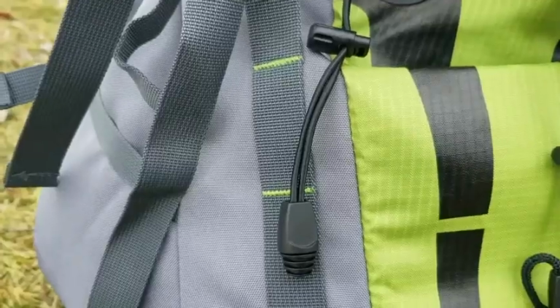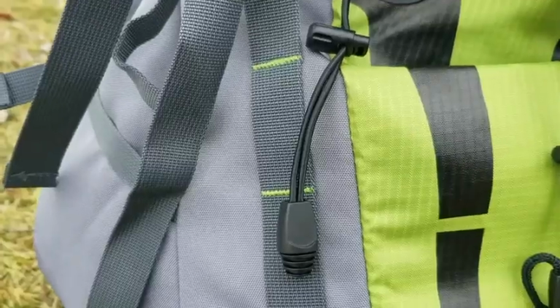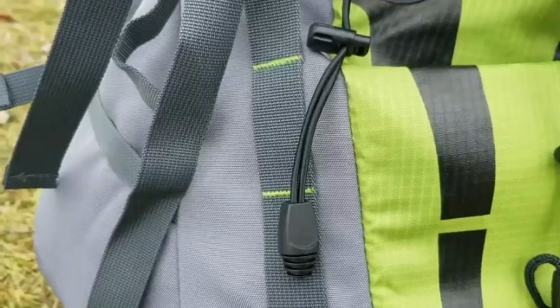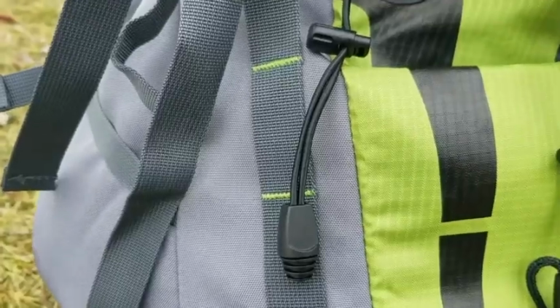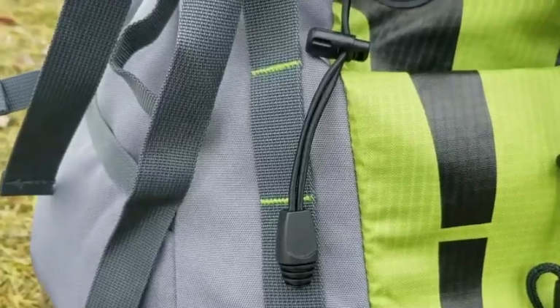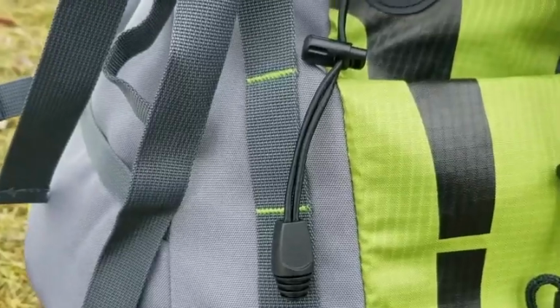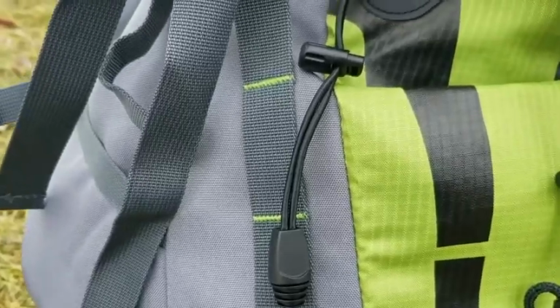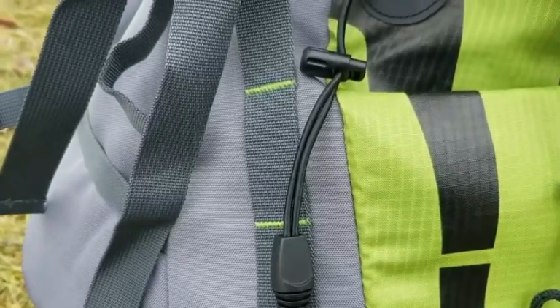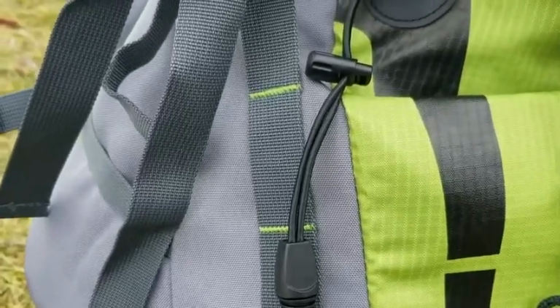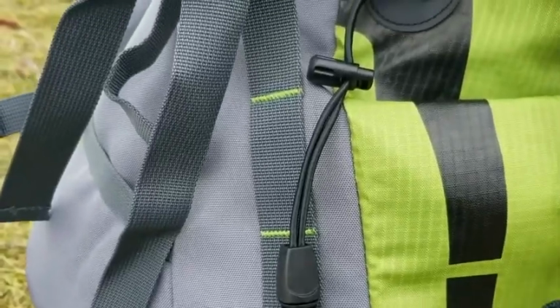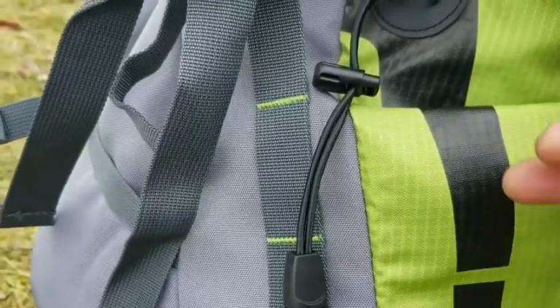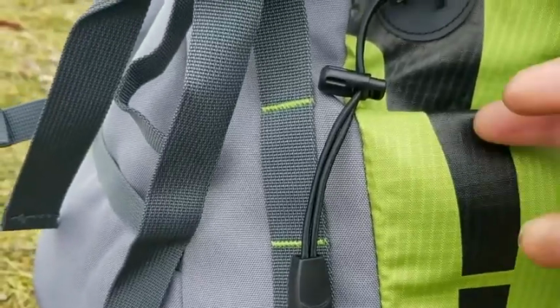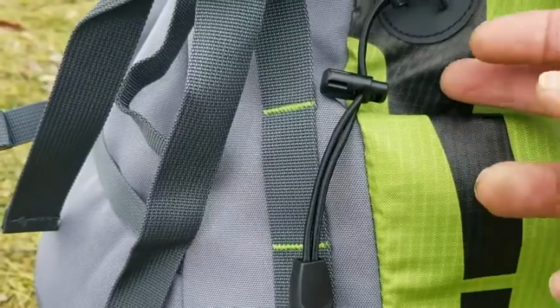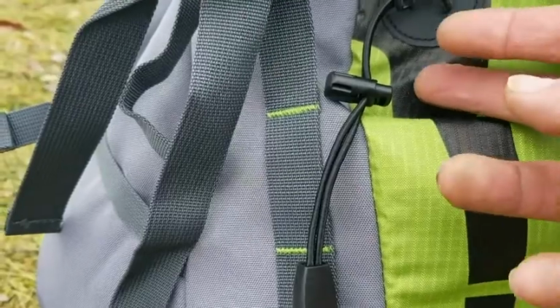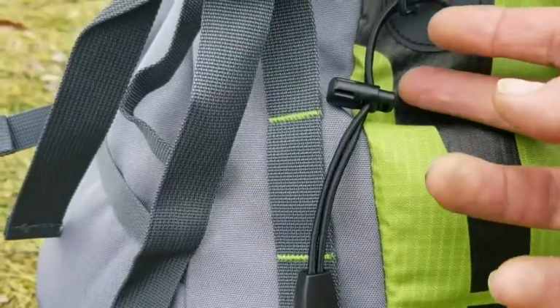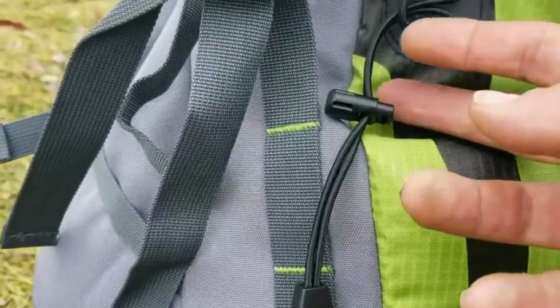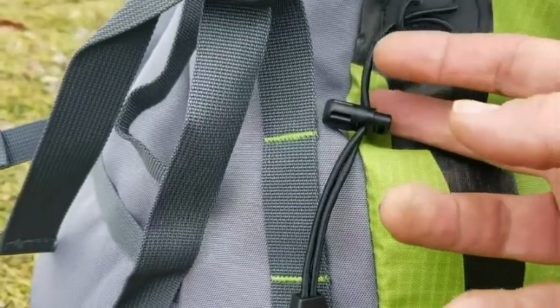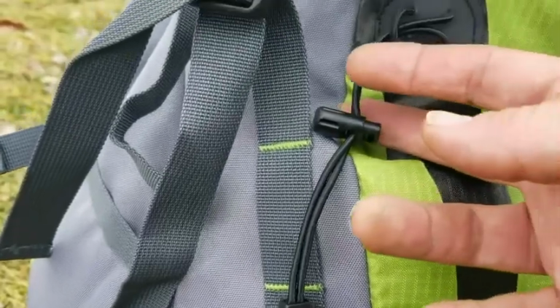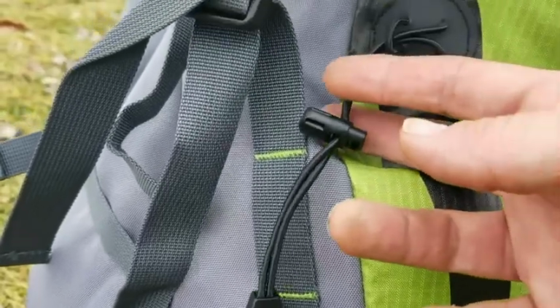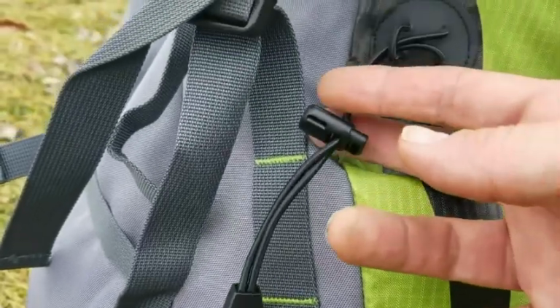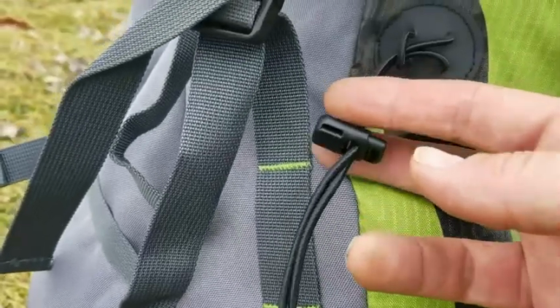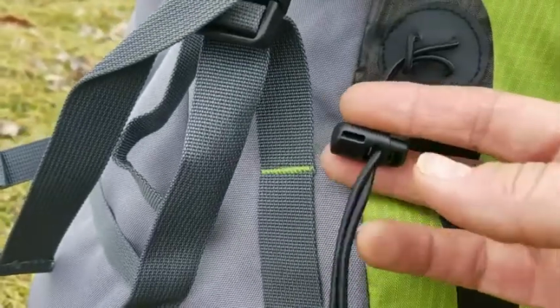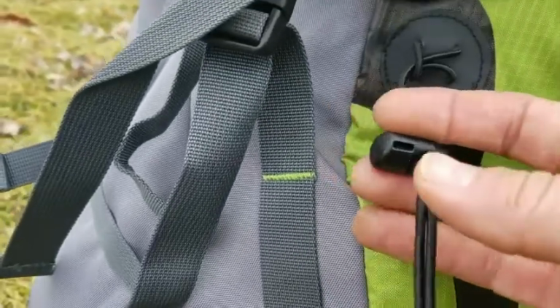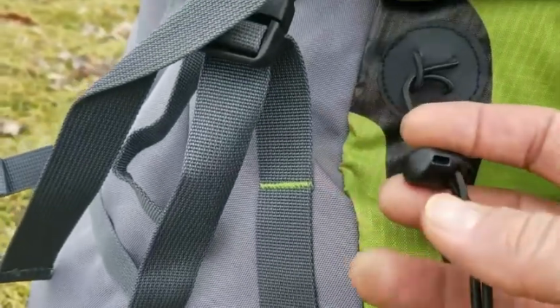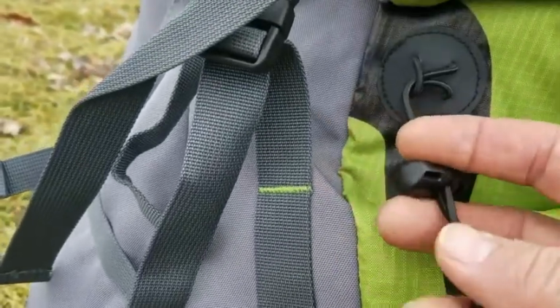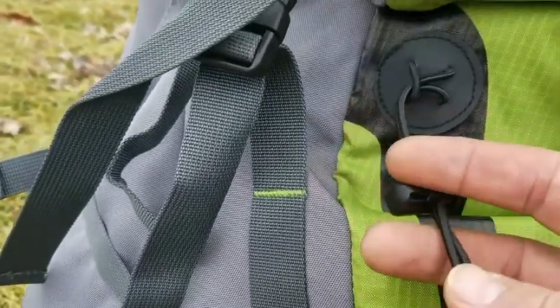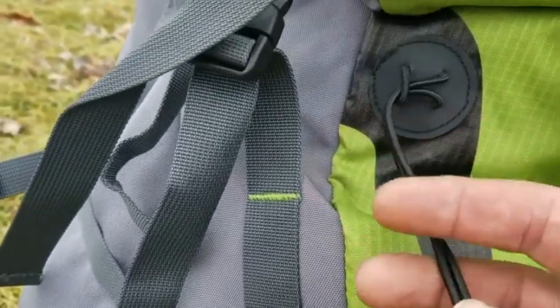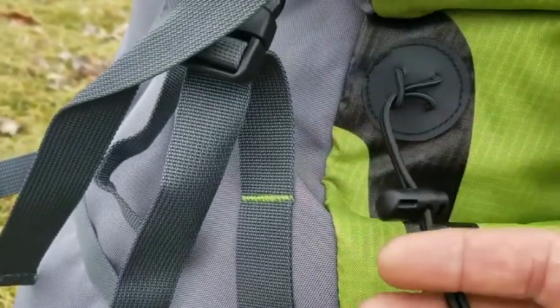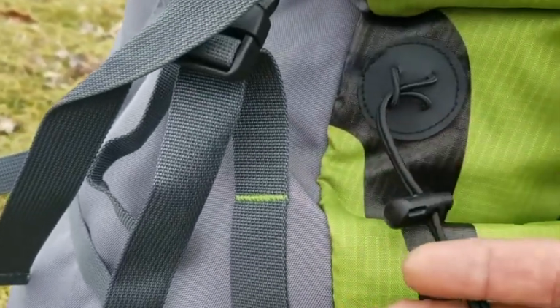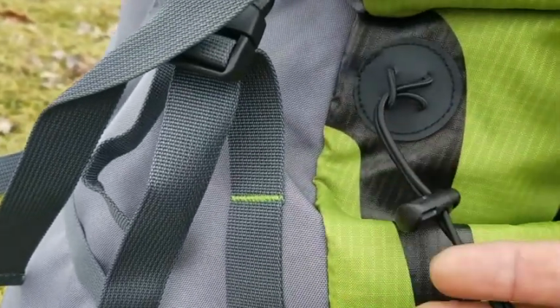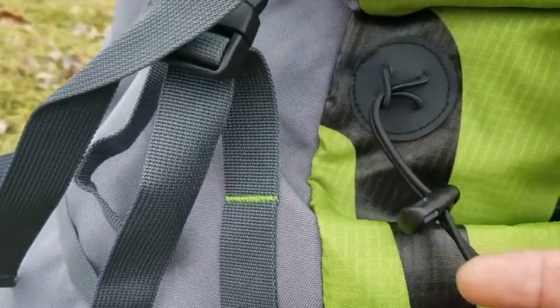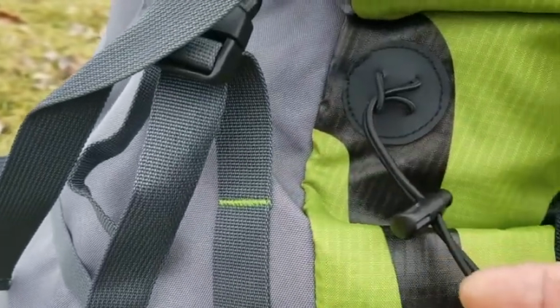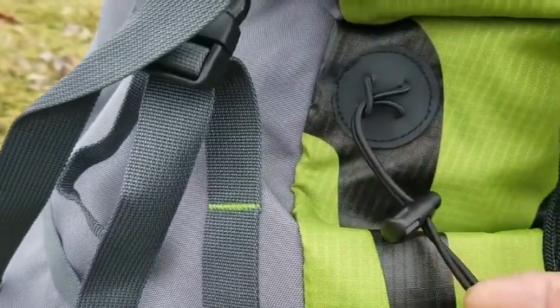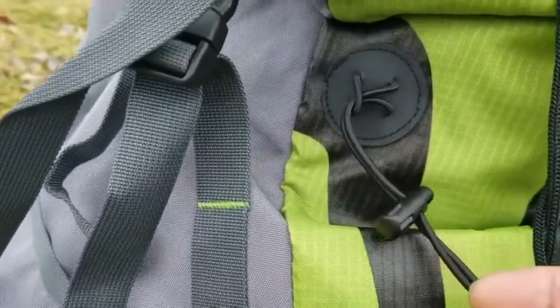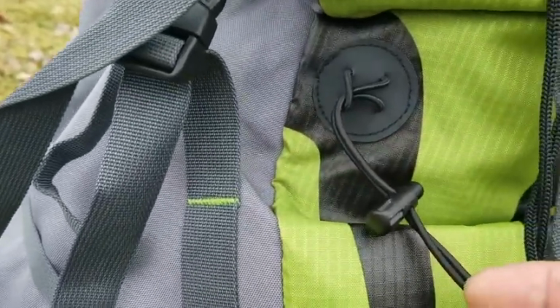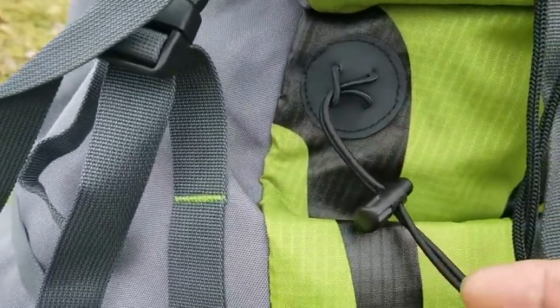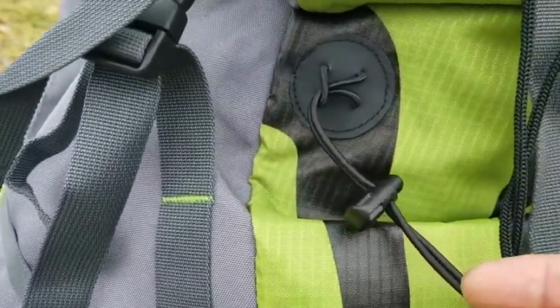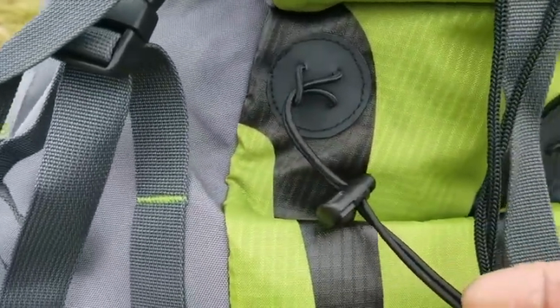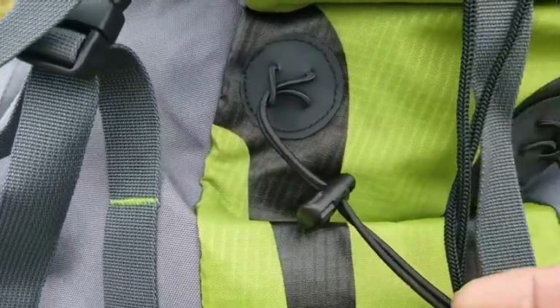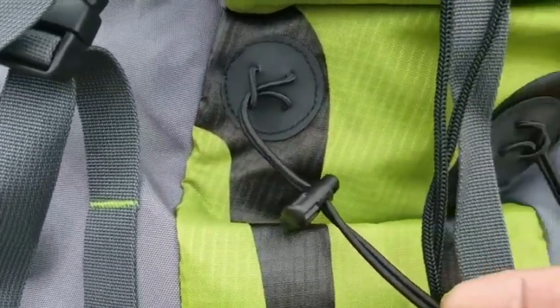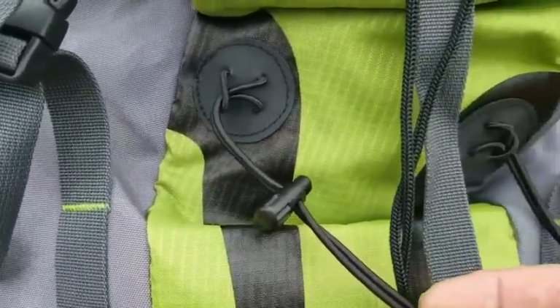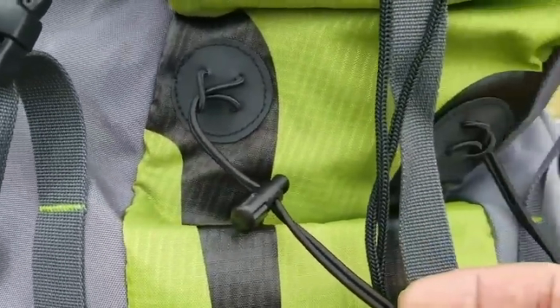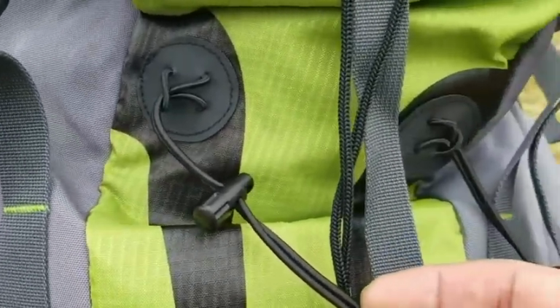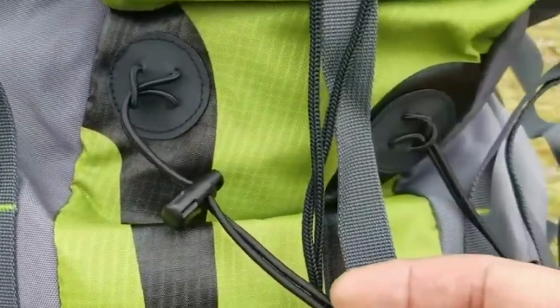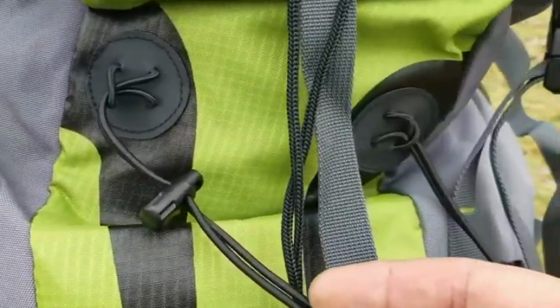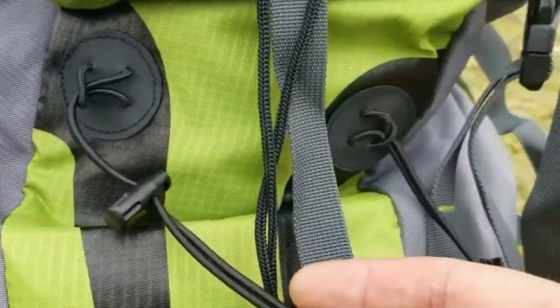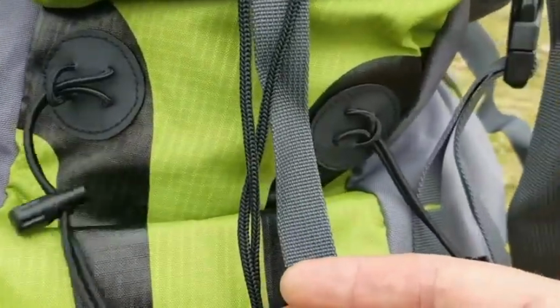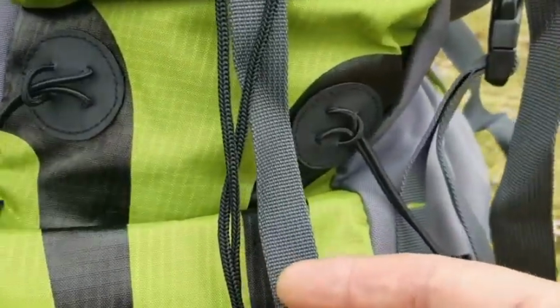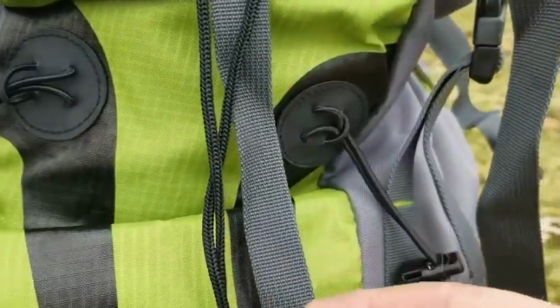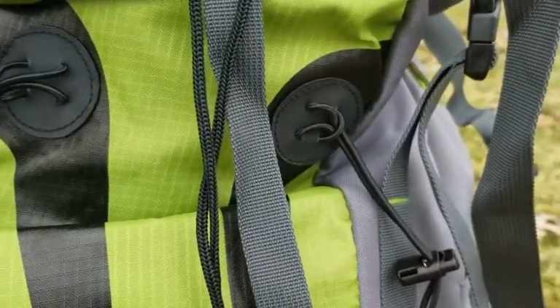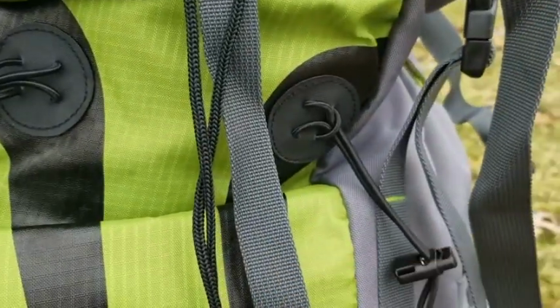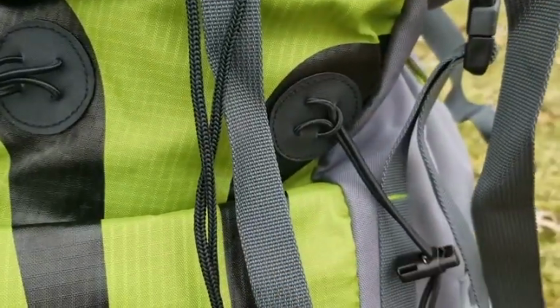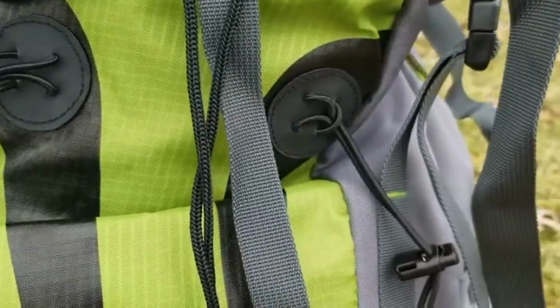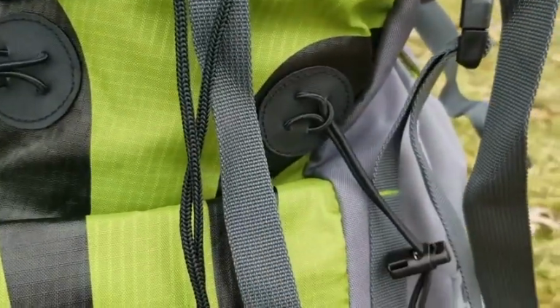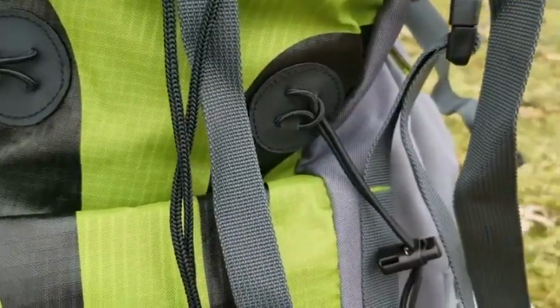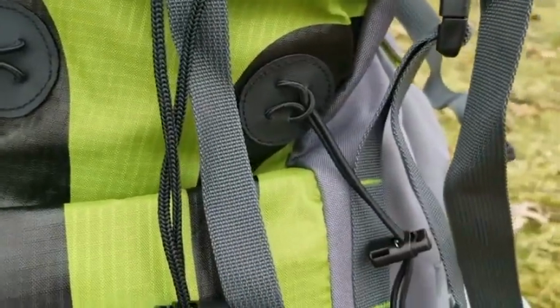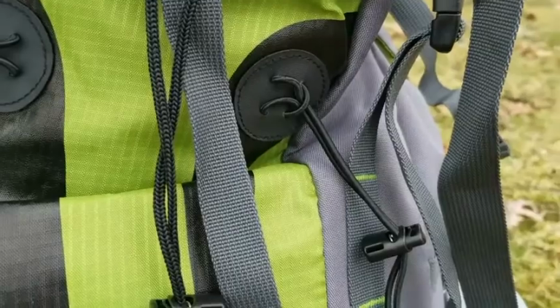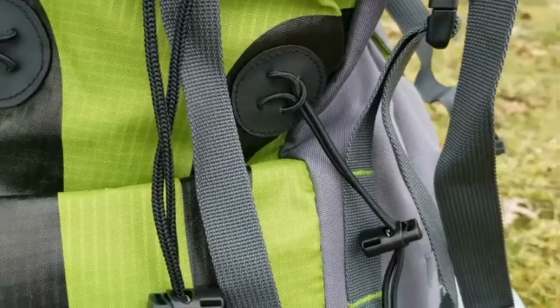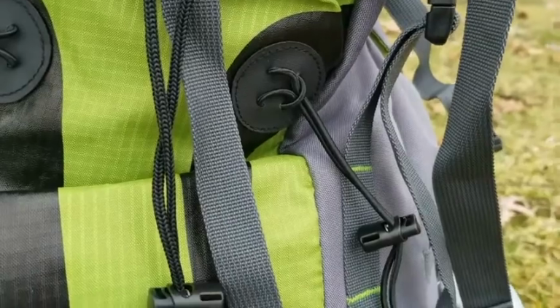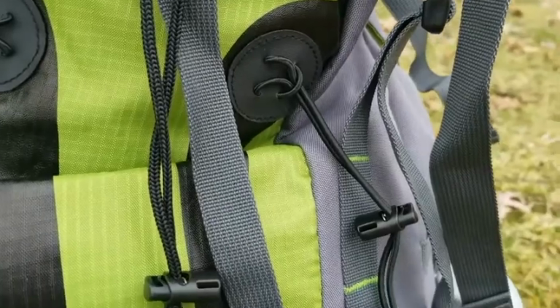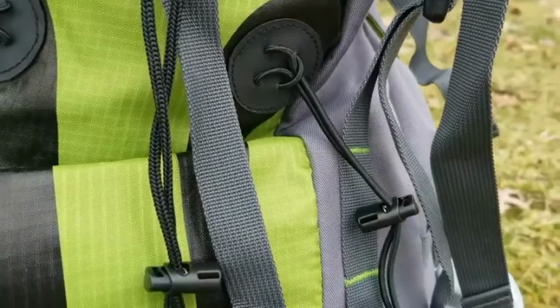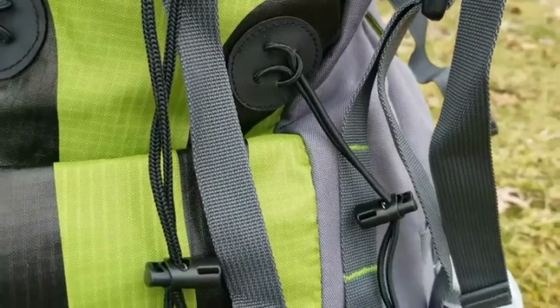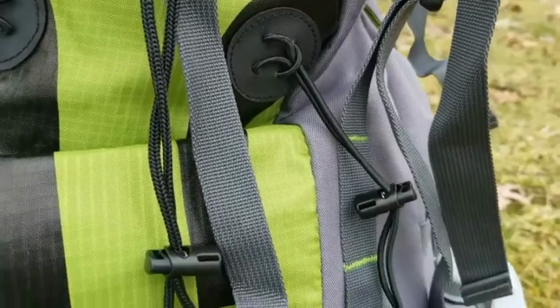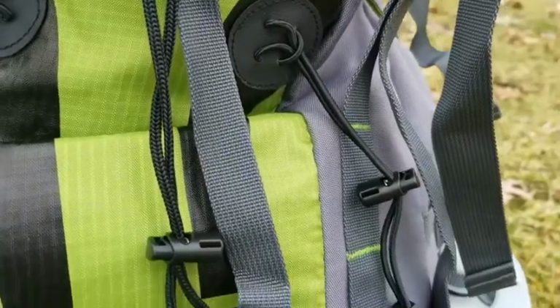With its daisy chain webbing on the front, D-rings on shoulder straps, and eyelets on the hood, you always have space to hang your gear.